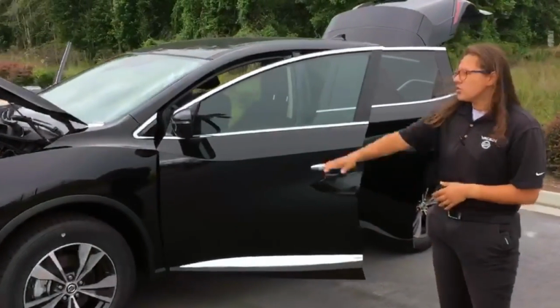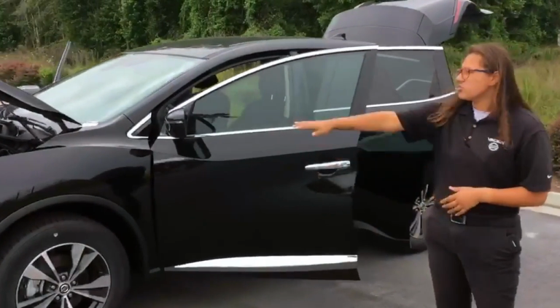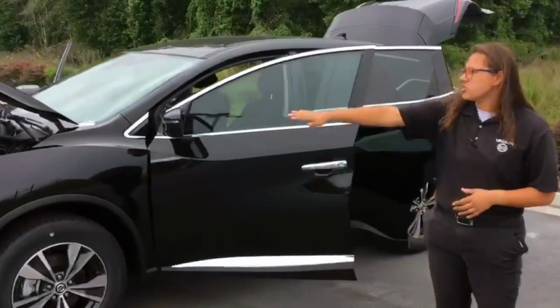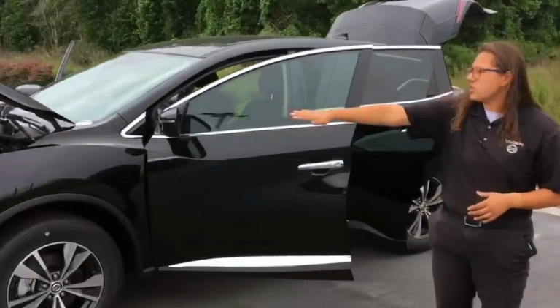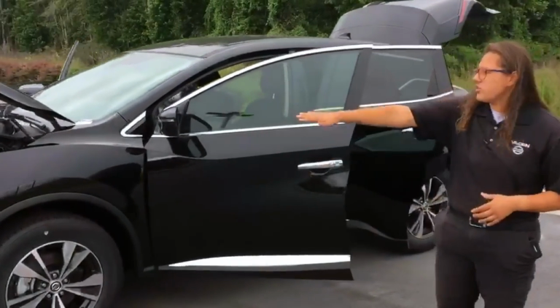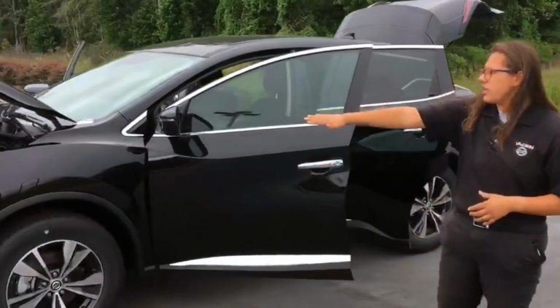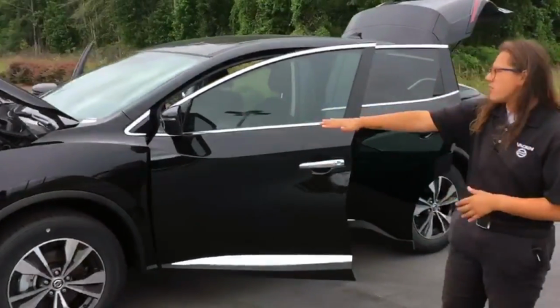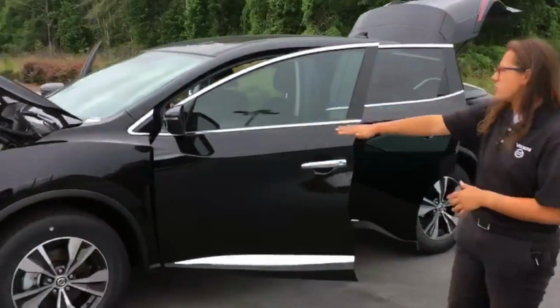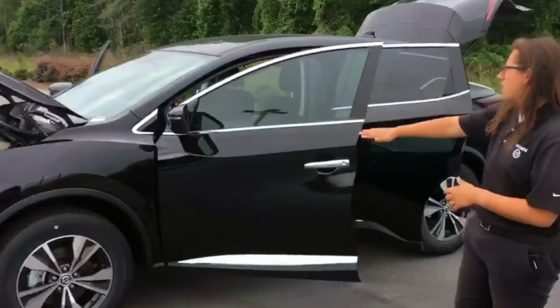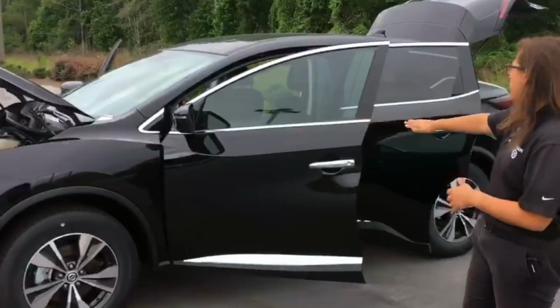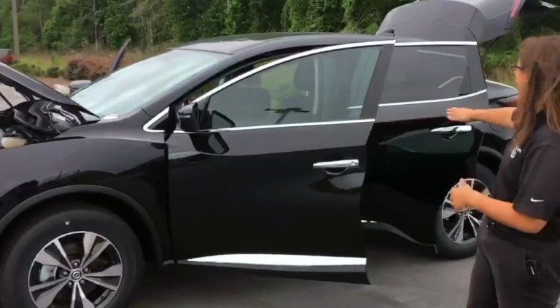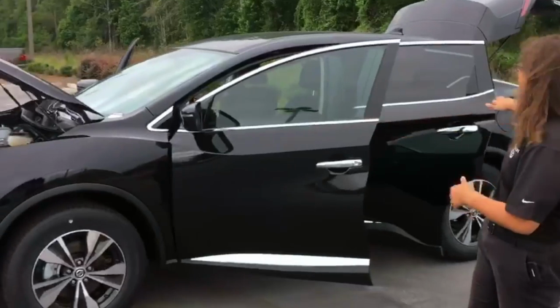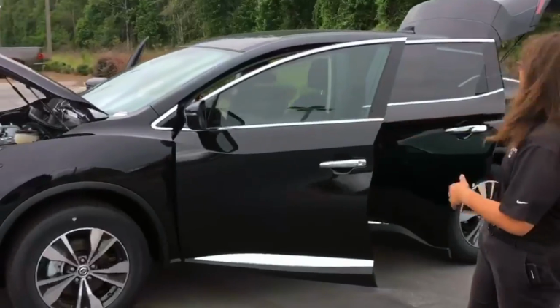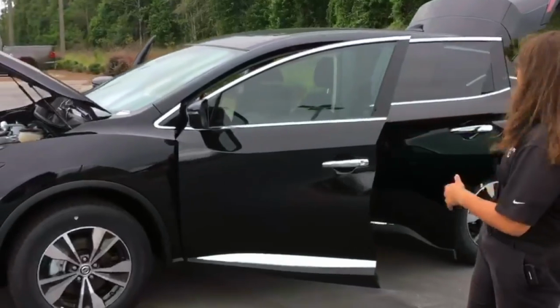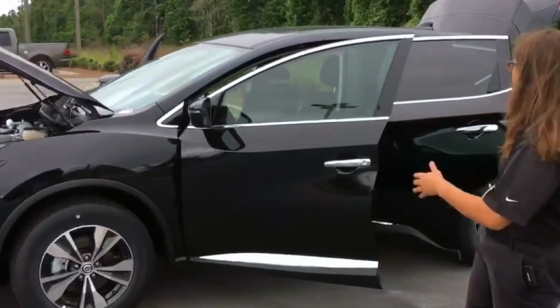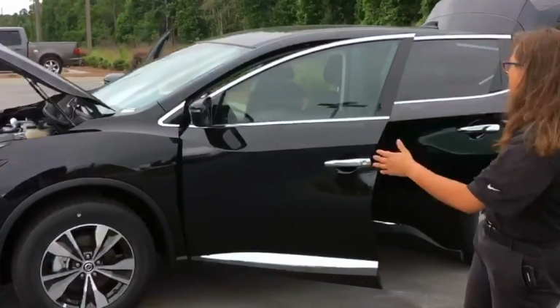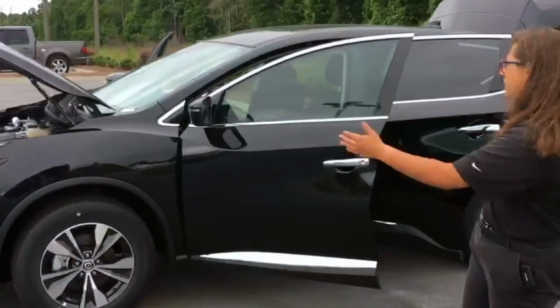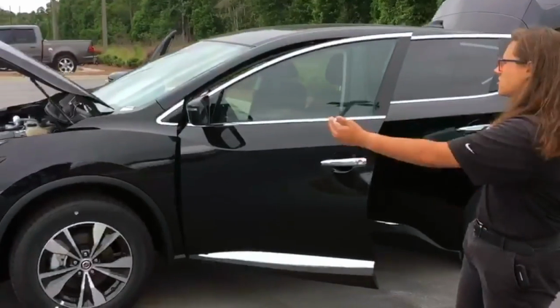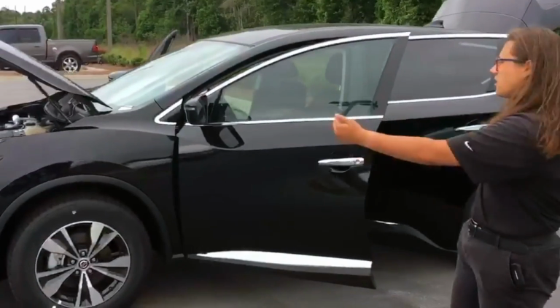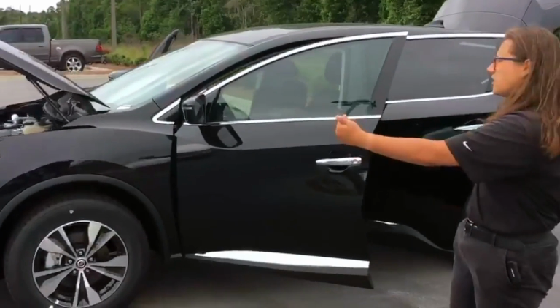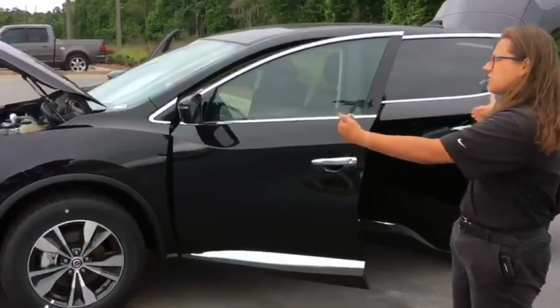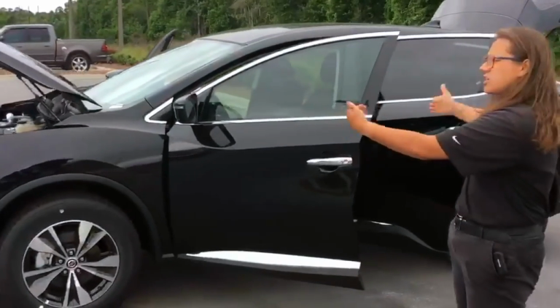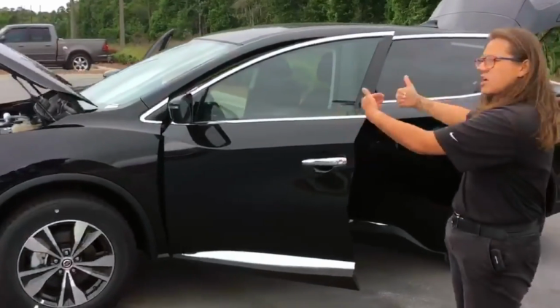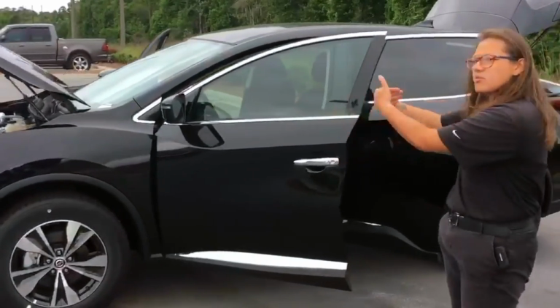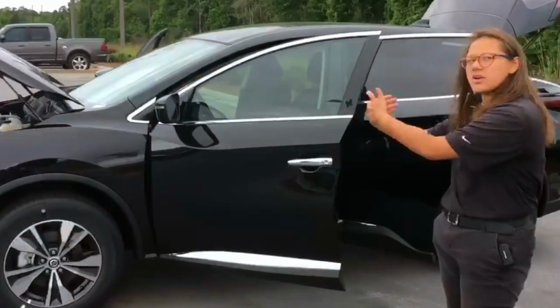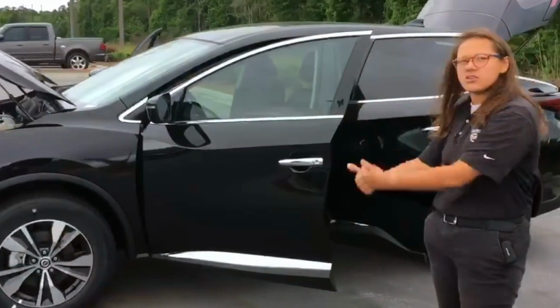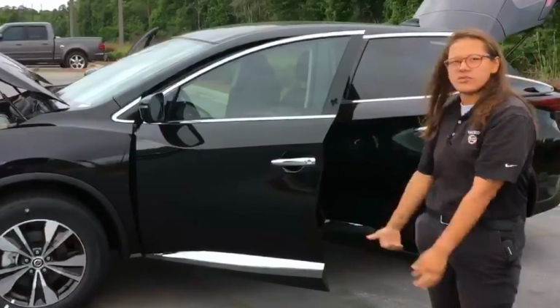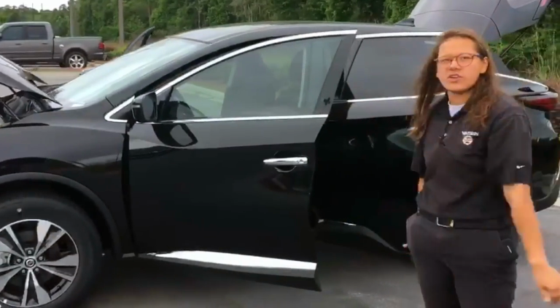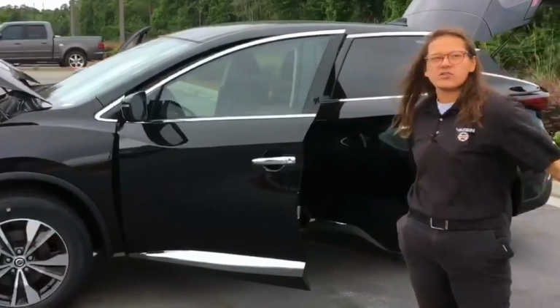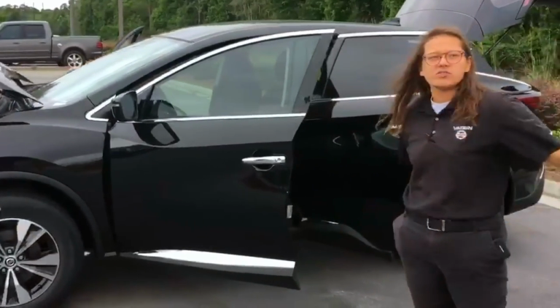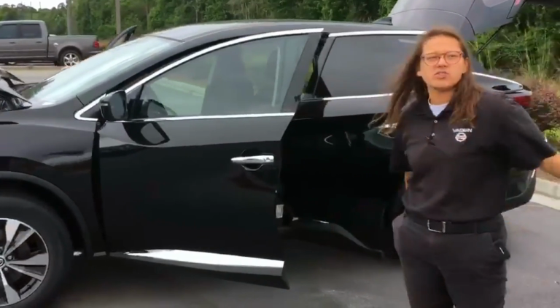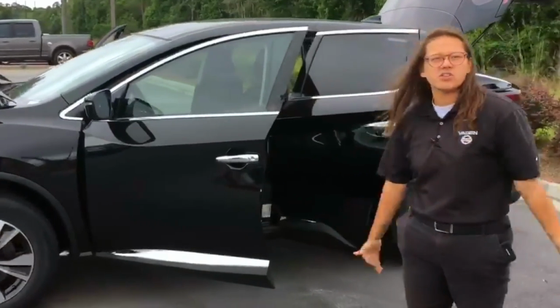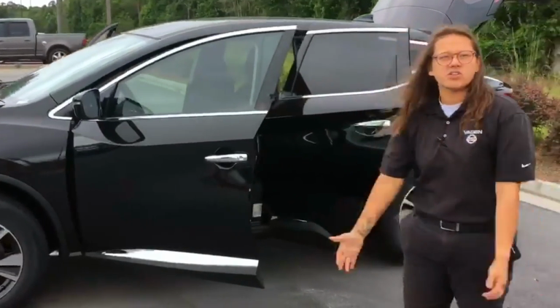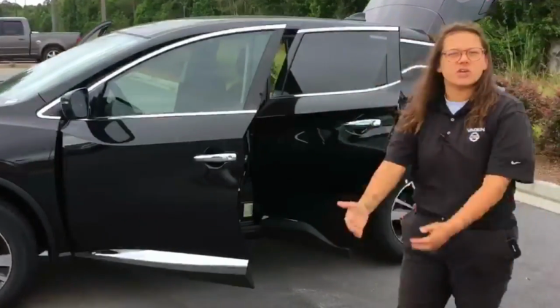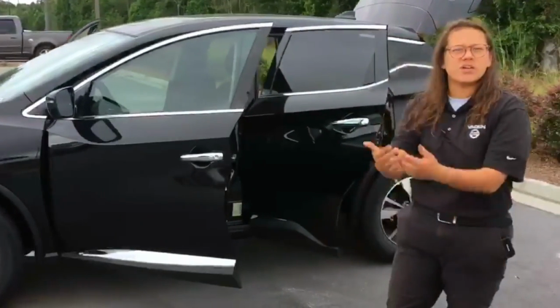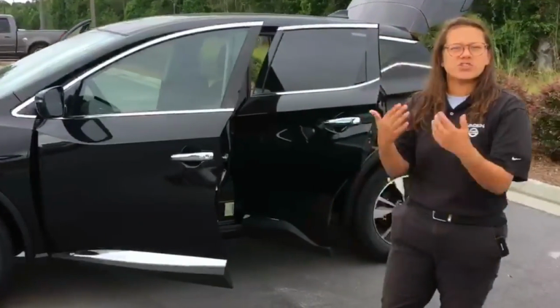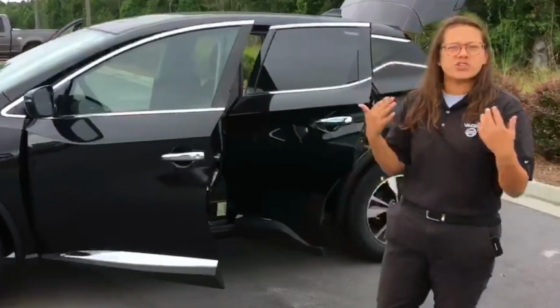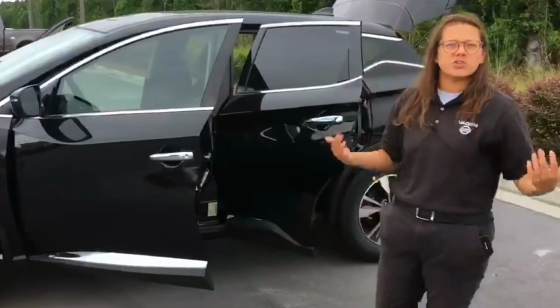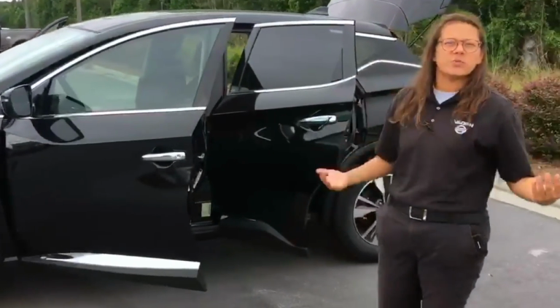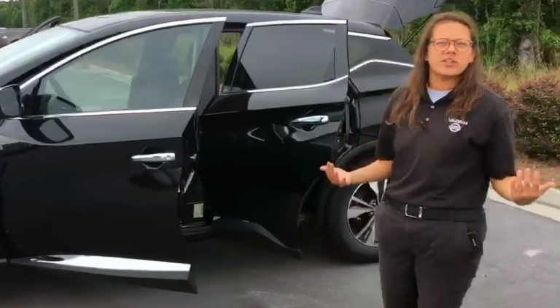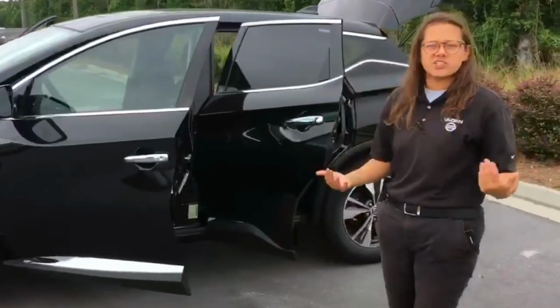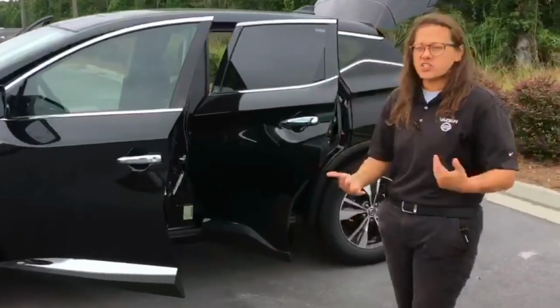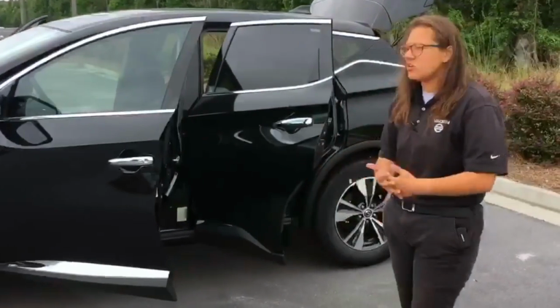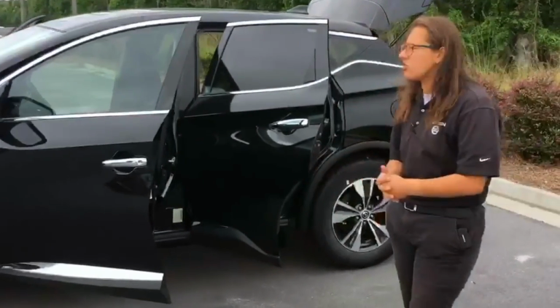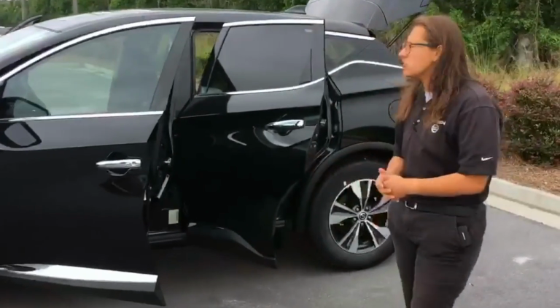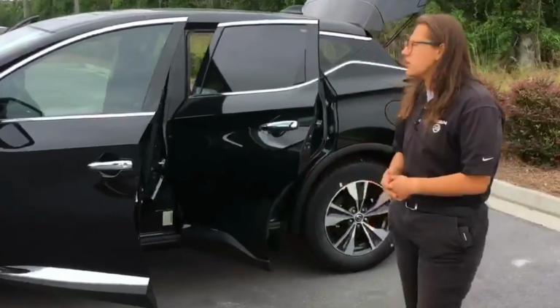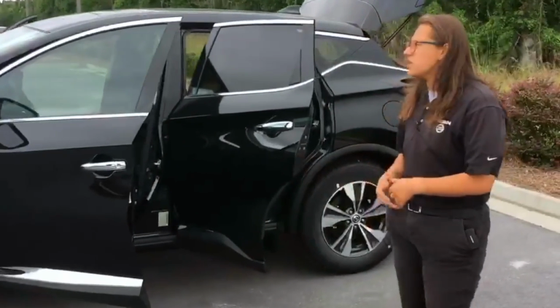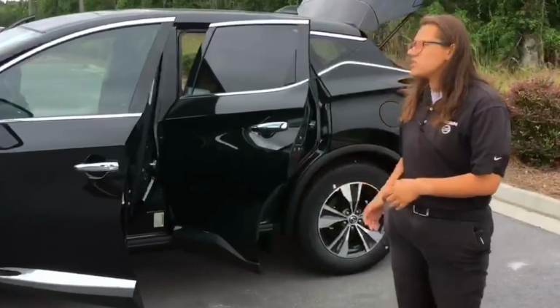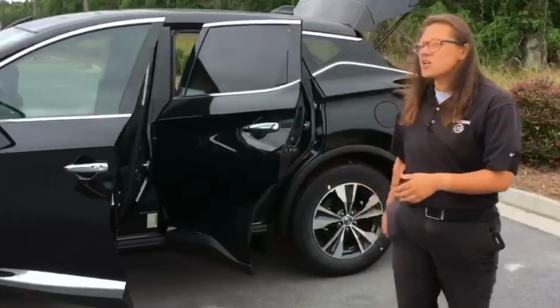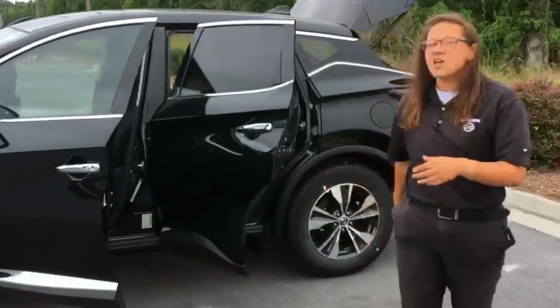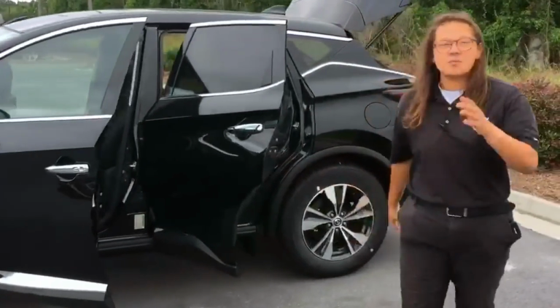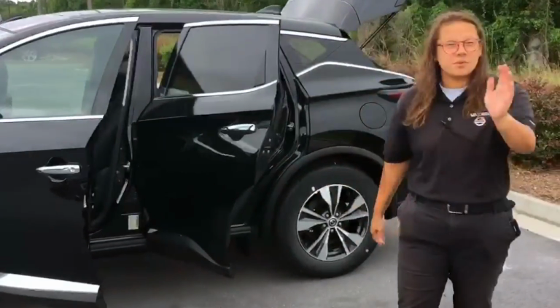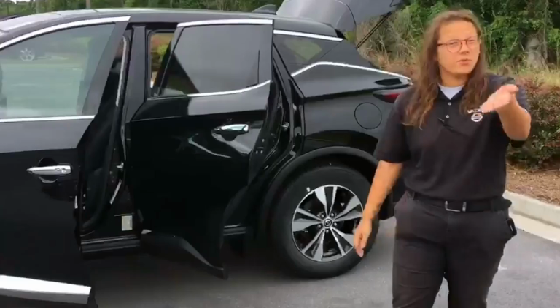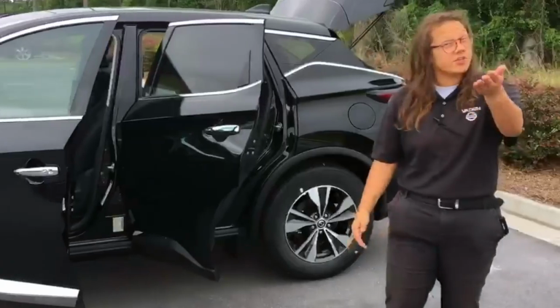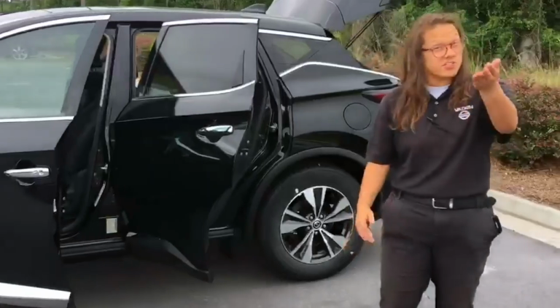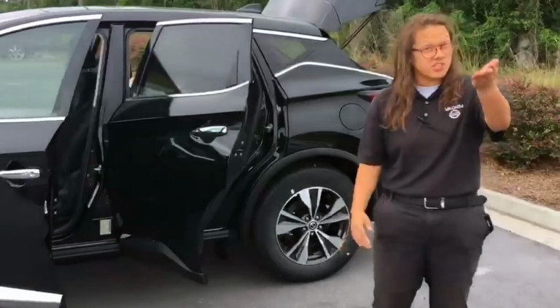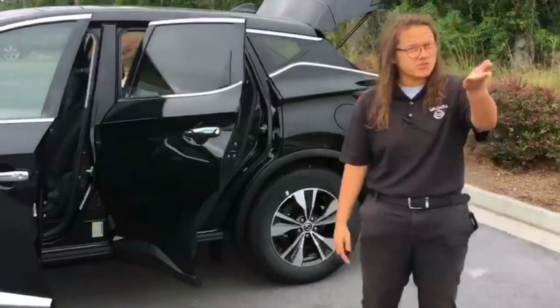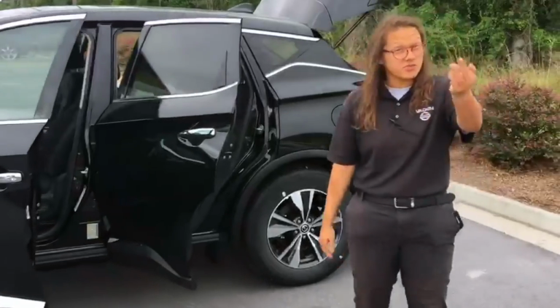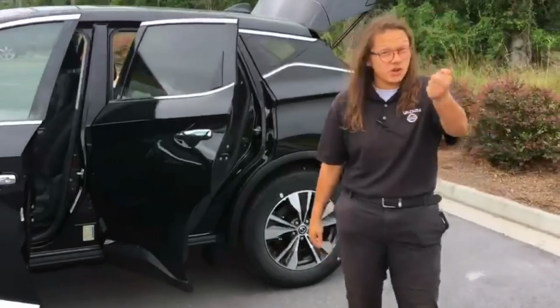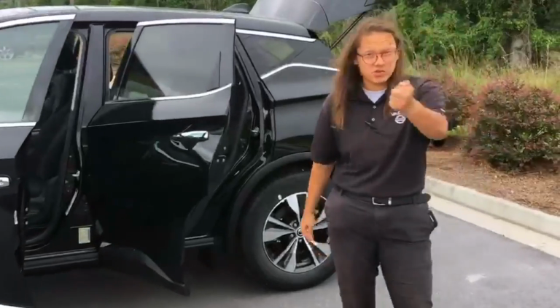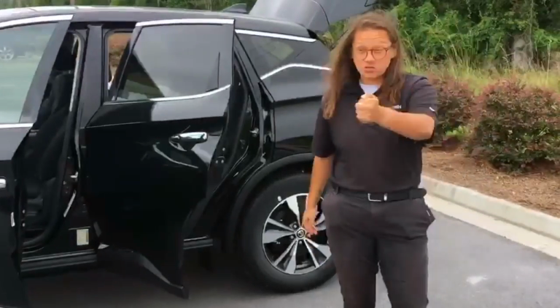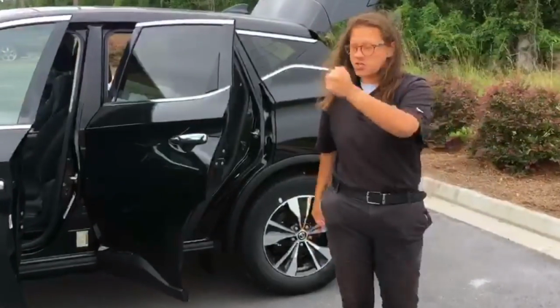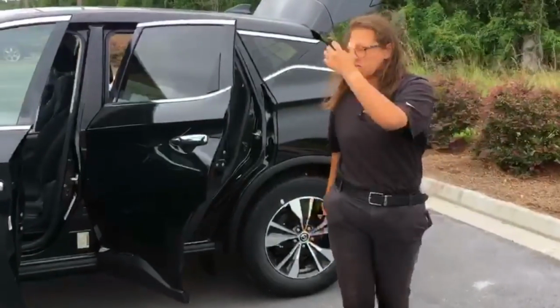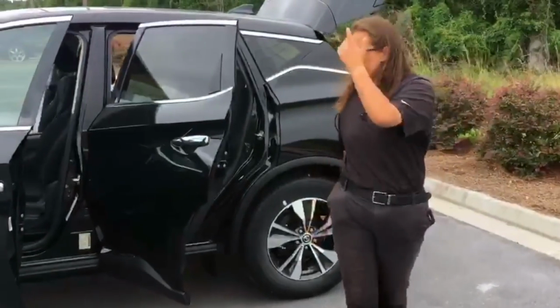You'll see here you have the wraparound headlights and taillights that come around the vehicle, so that you can make sure that you're being seen on all sides and people can see you on all sides.